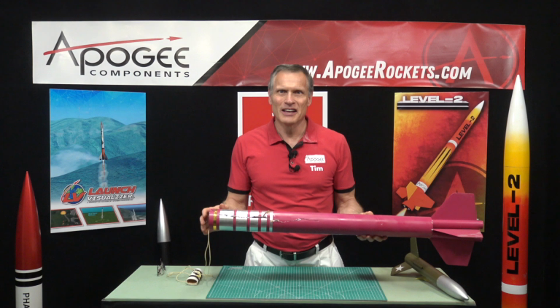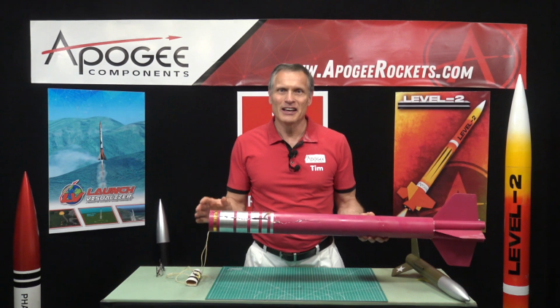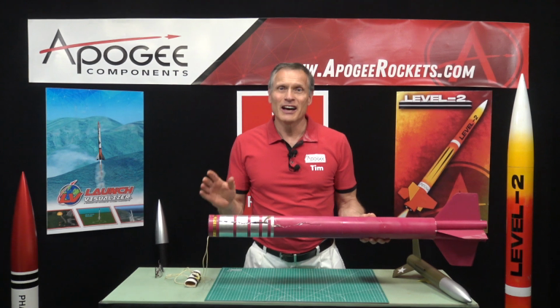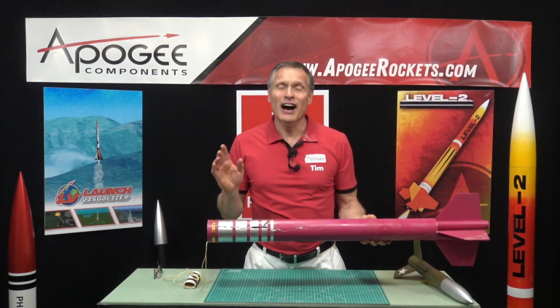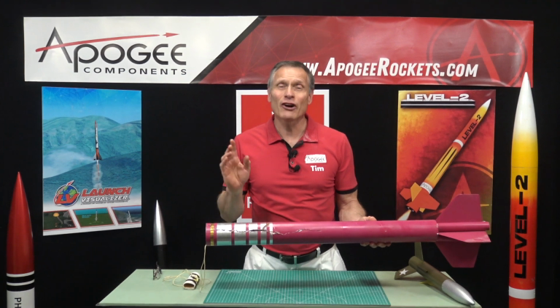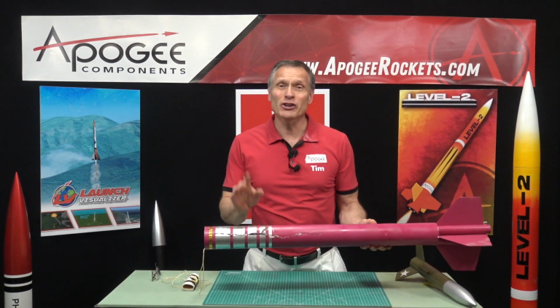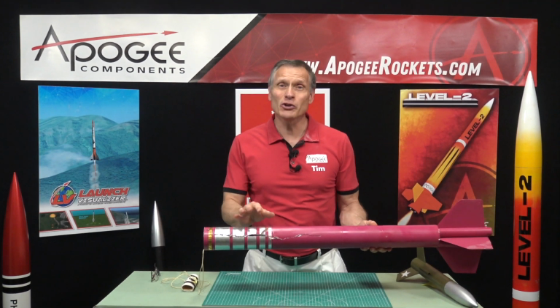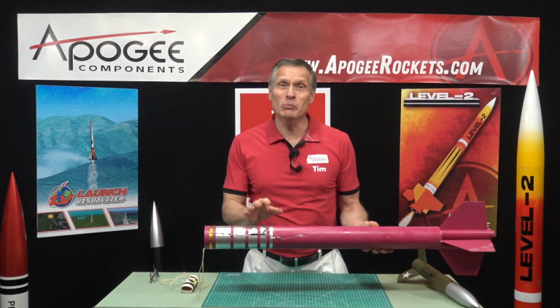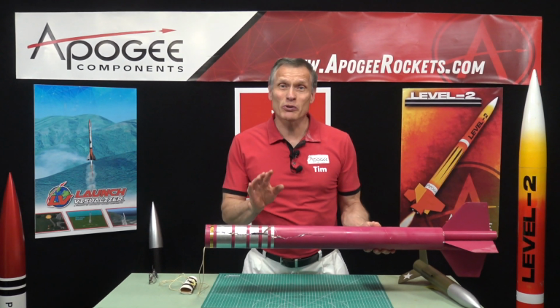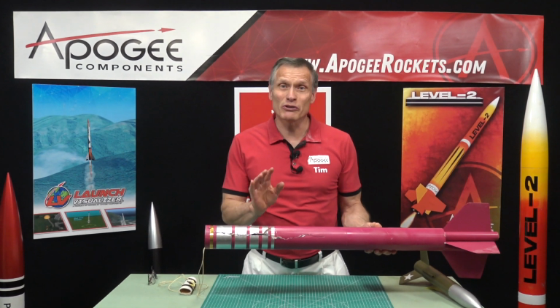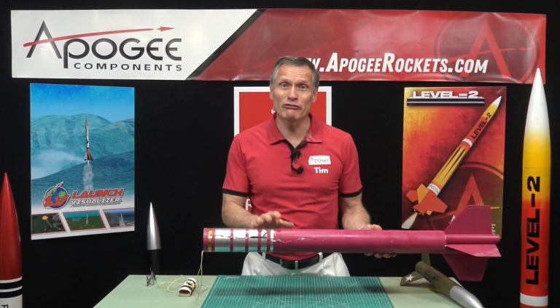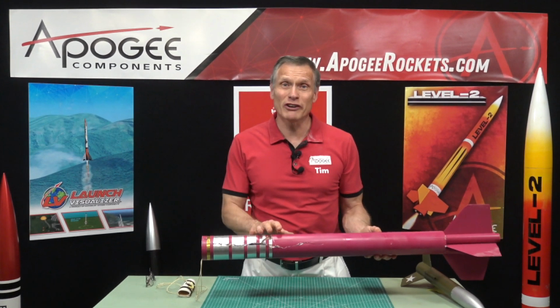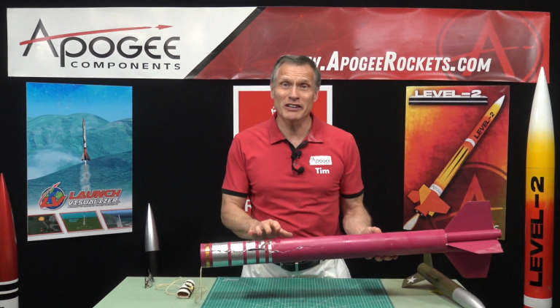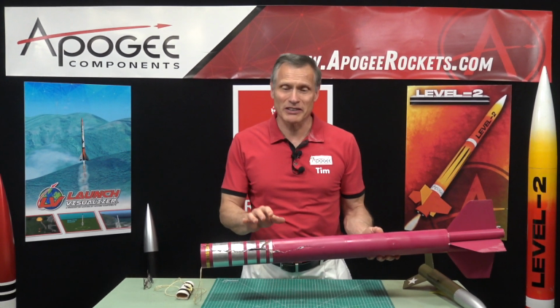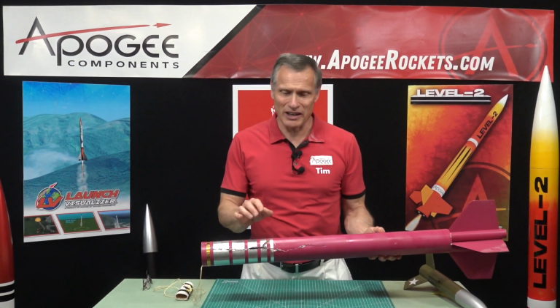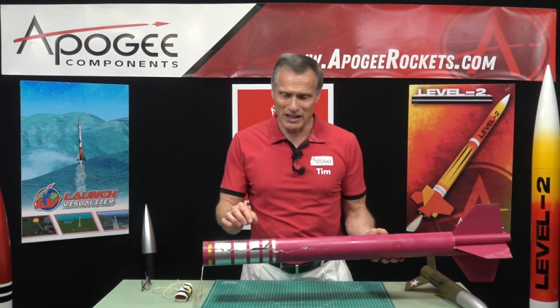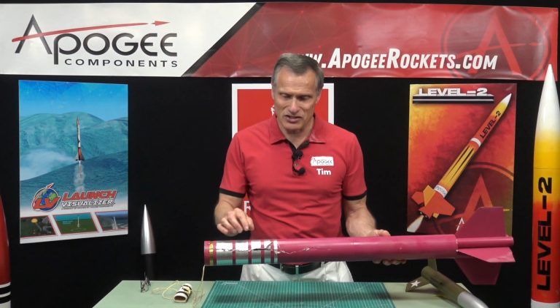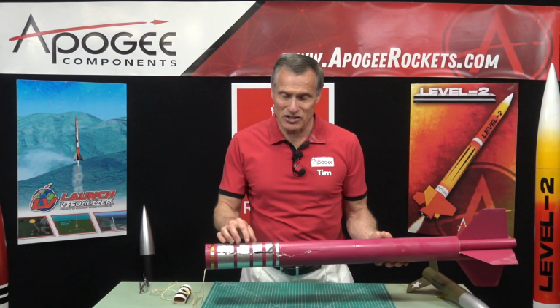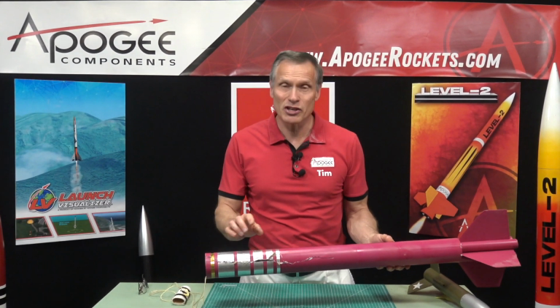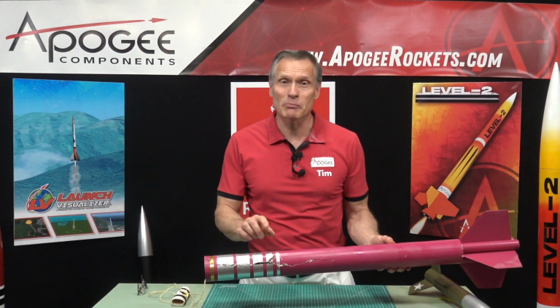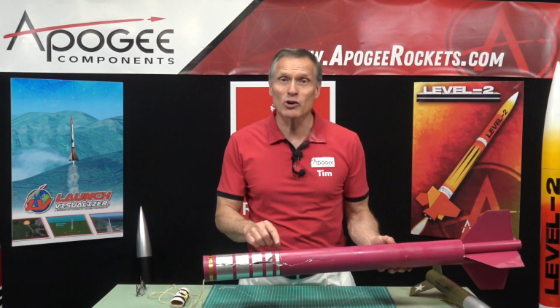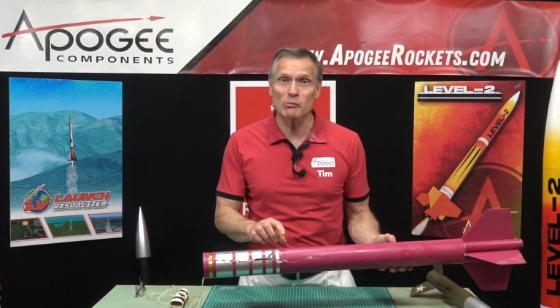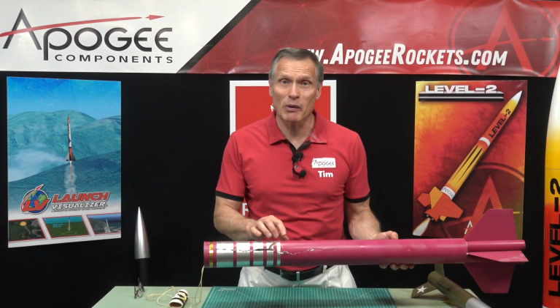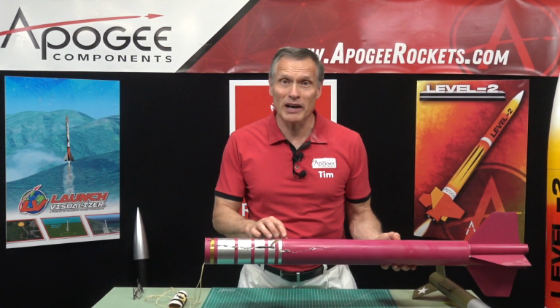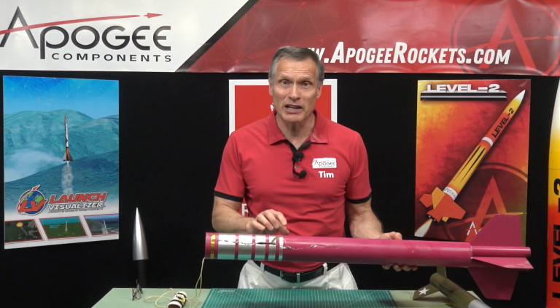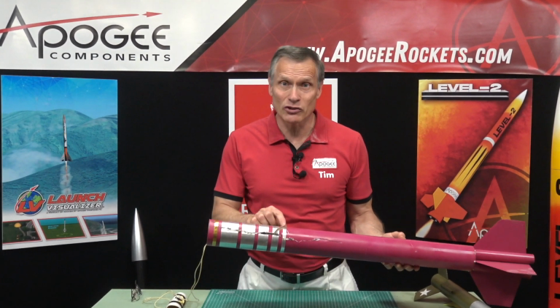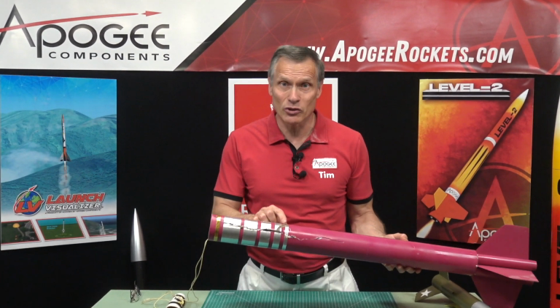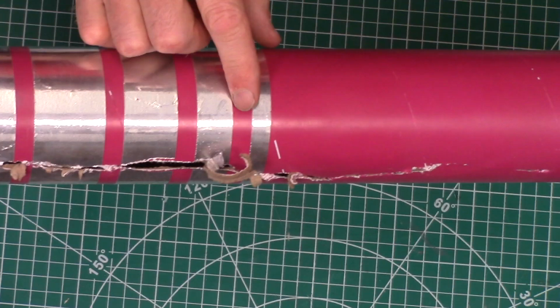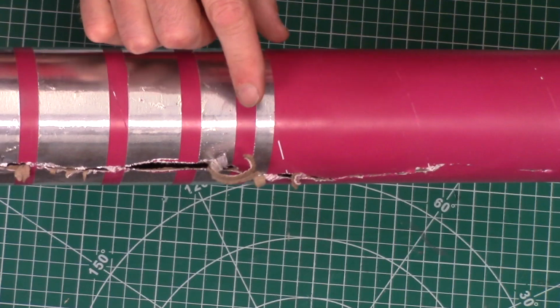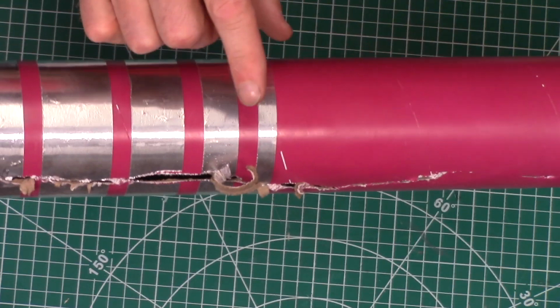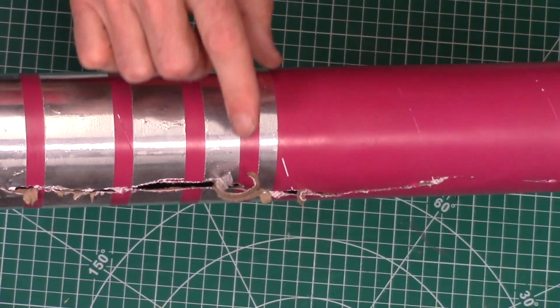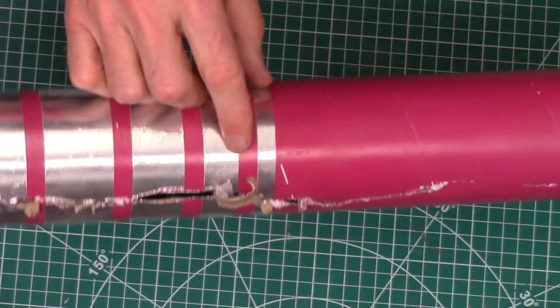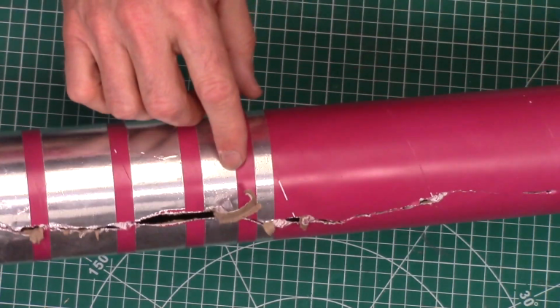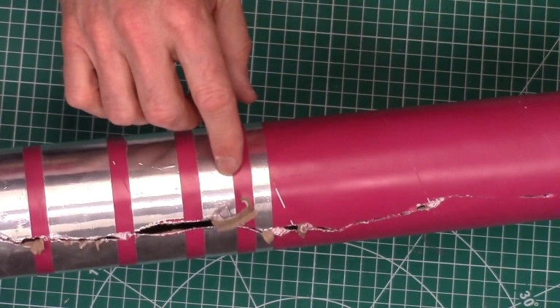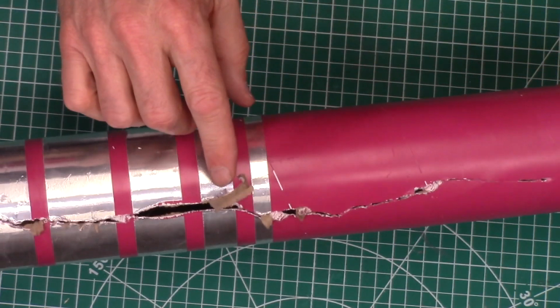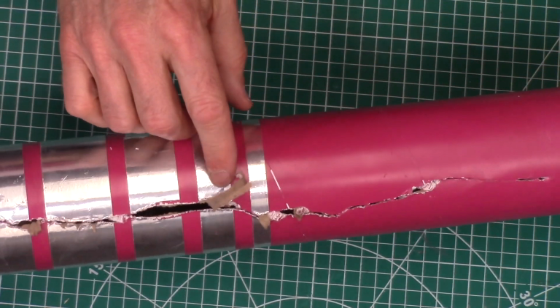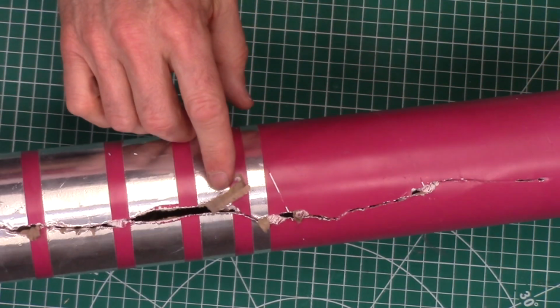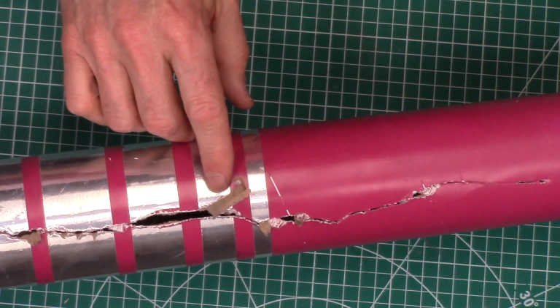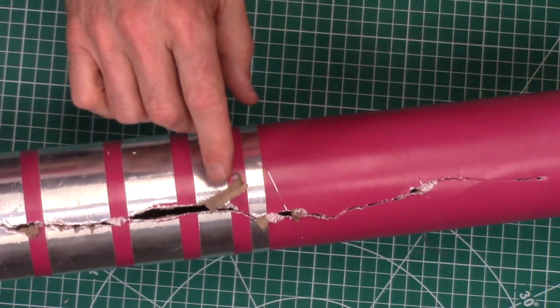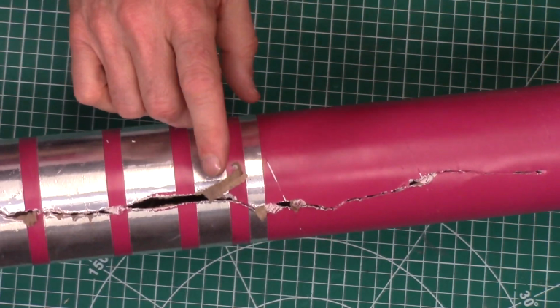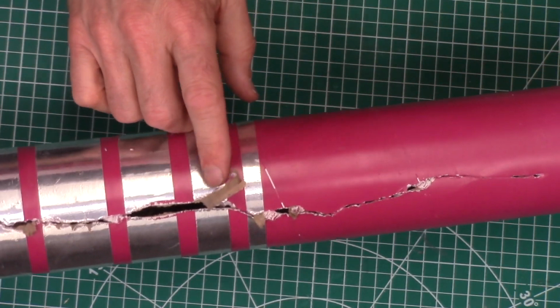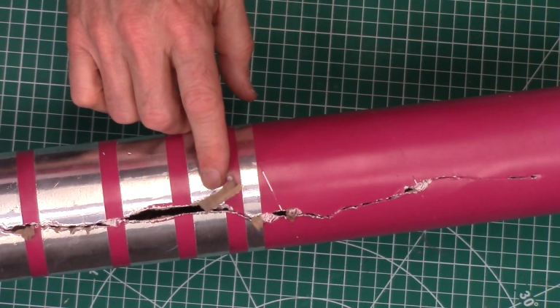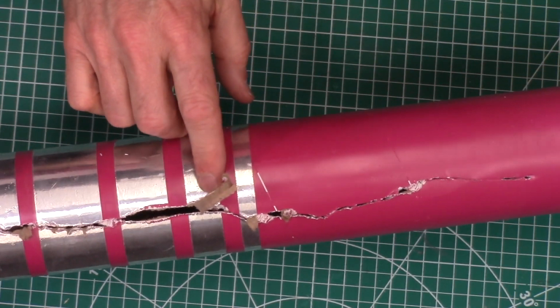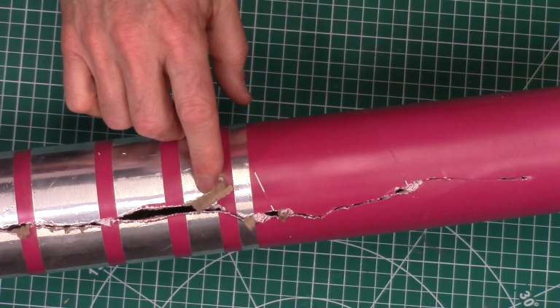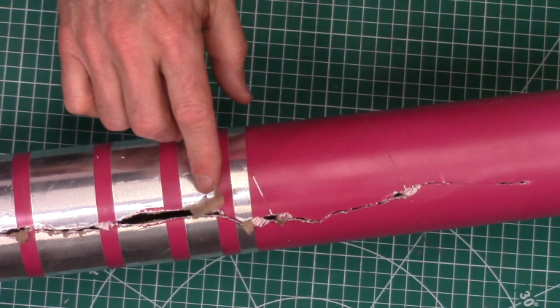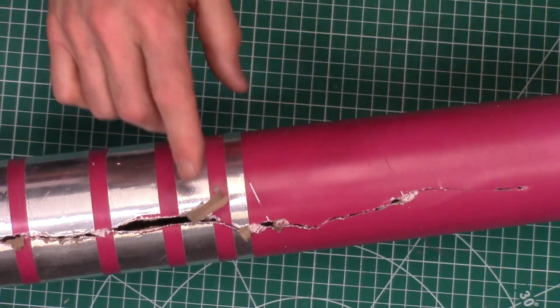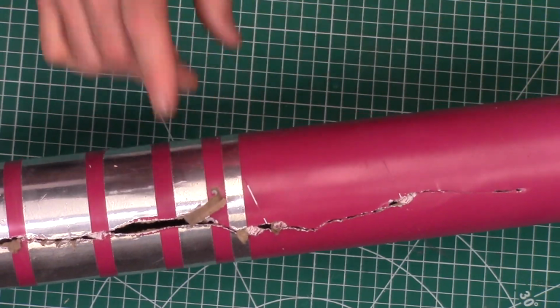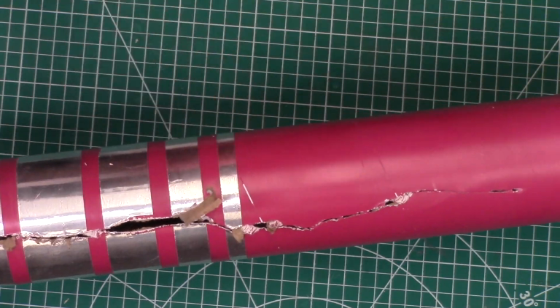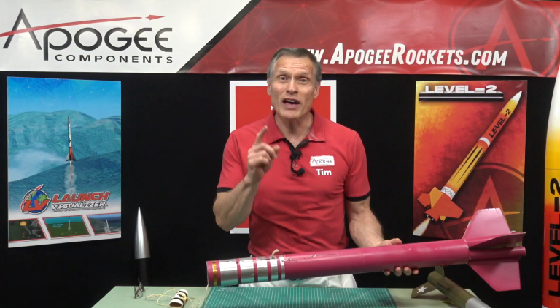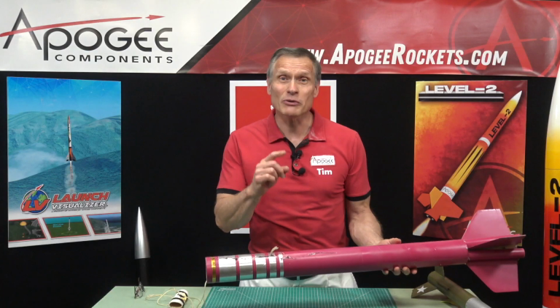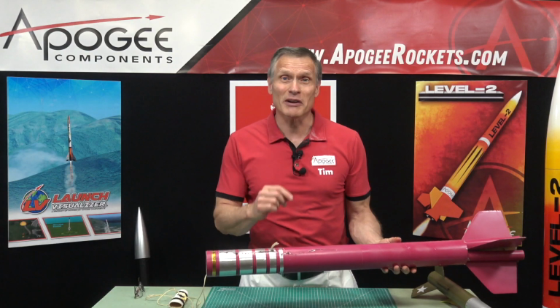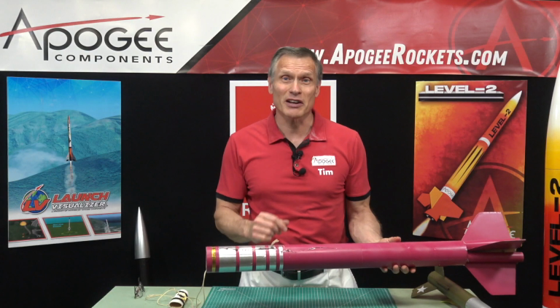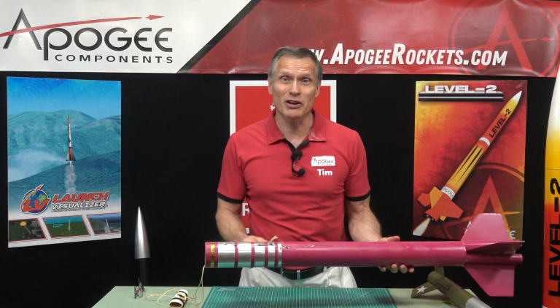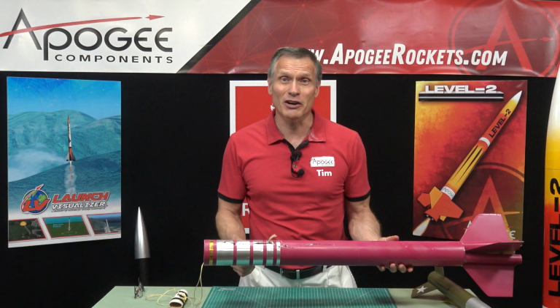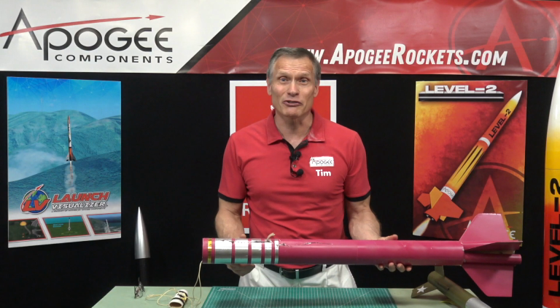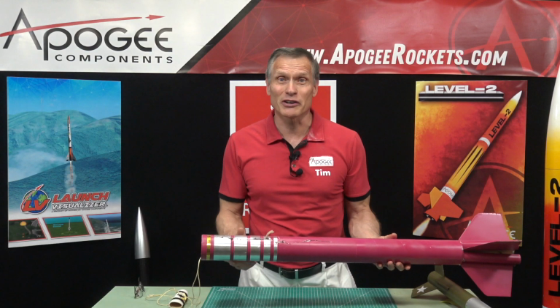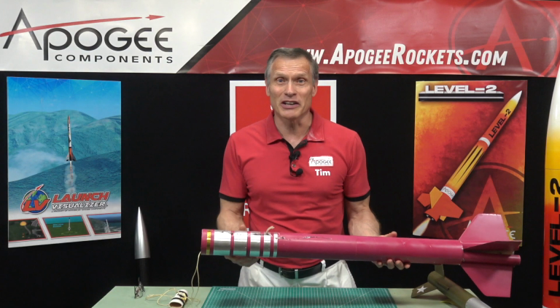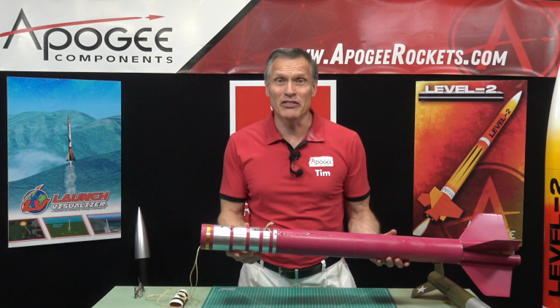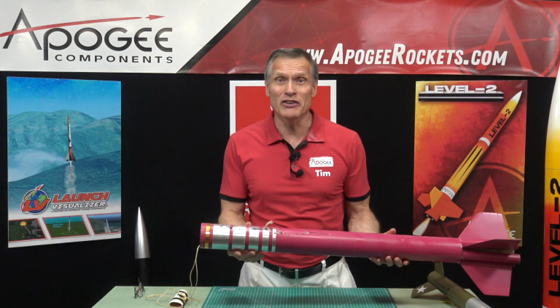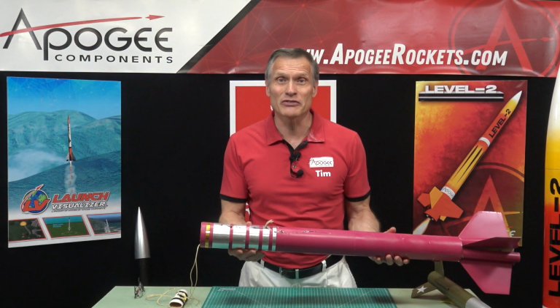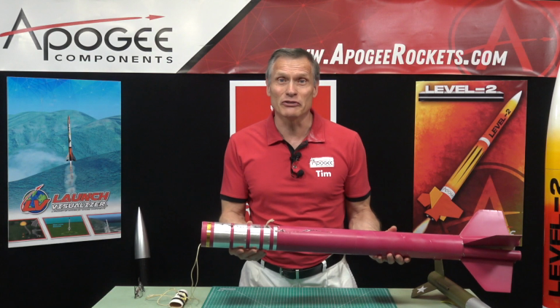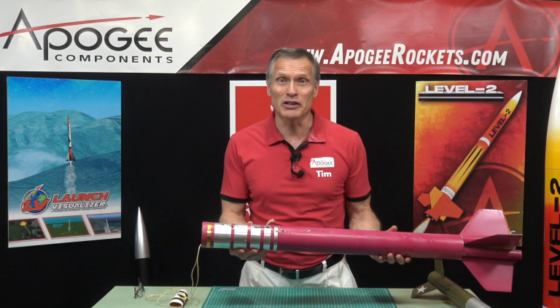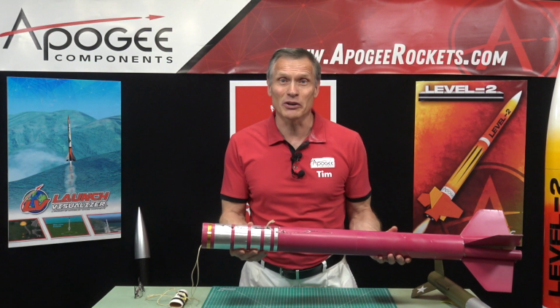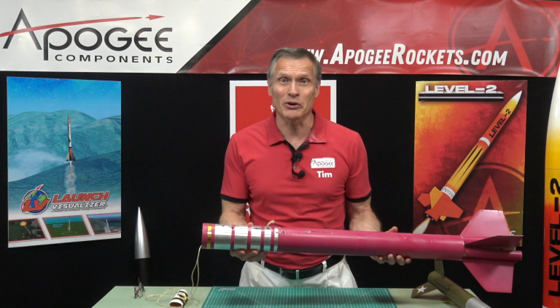How do you prevent a zippered body tube like this one shown here? That's what I'm going to cover in this video.